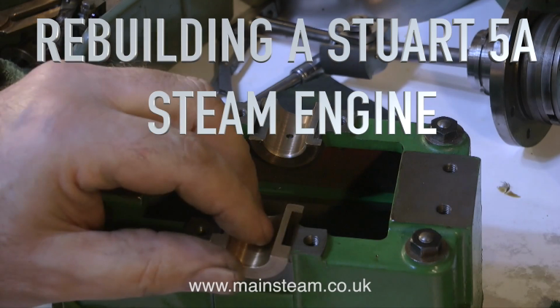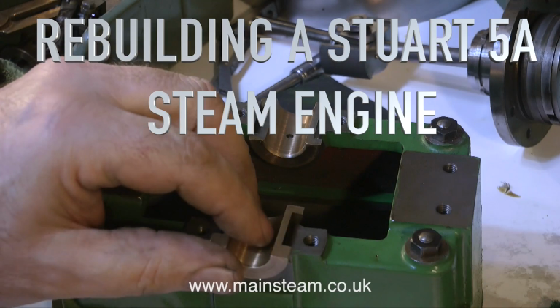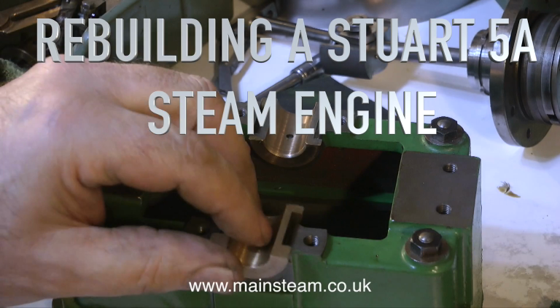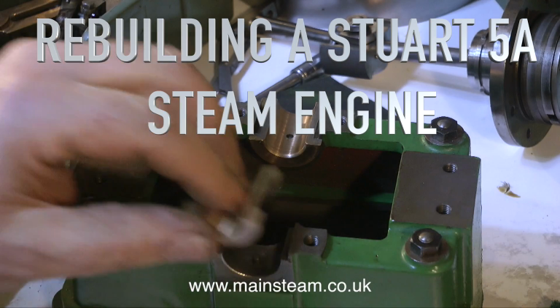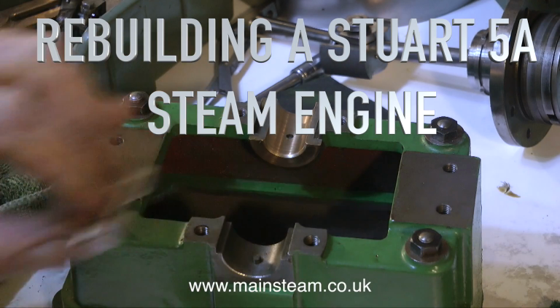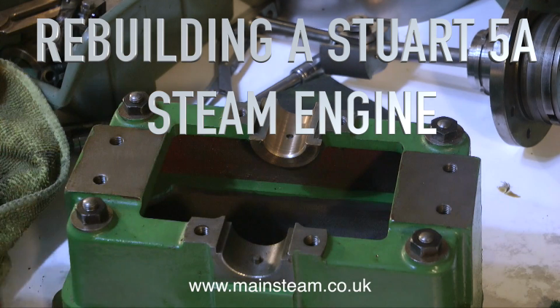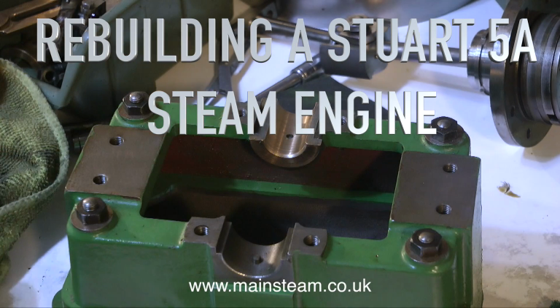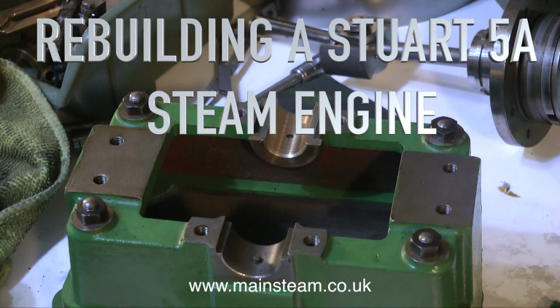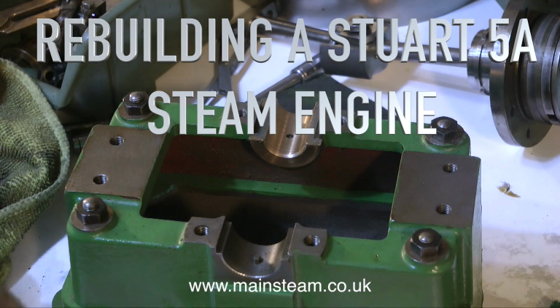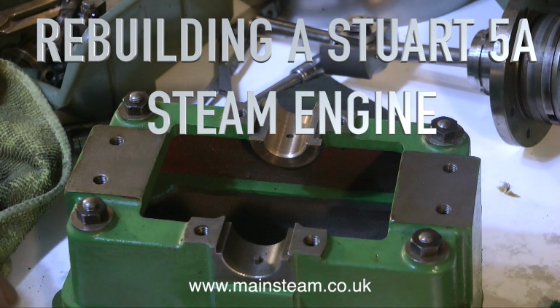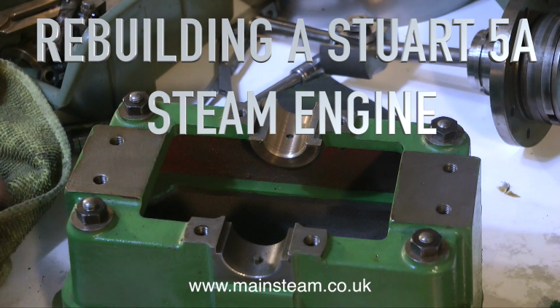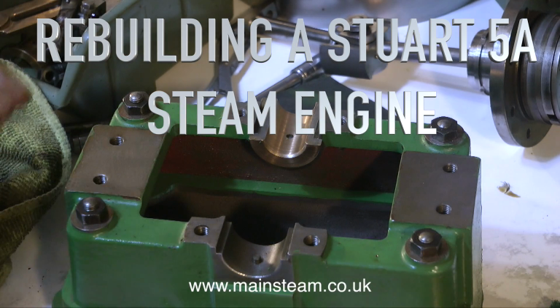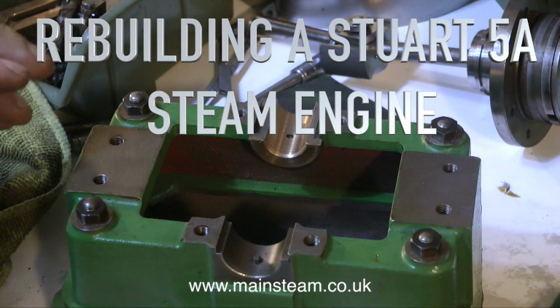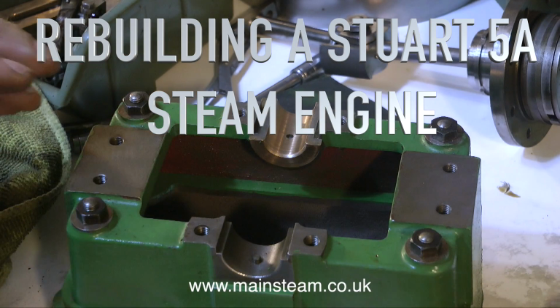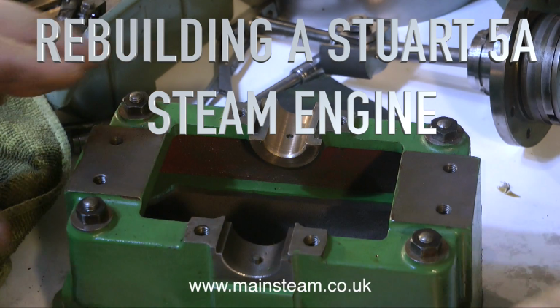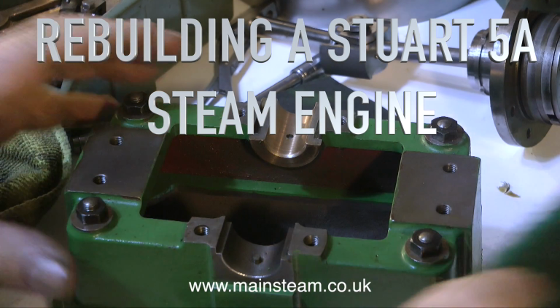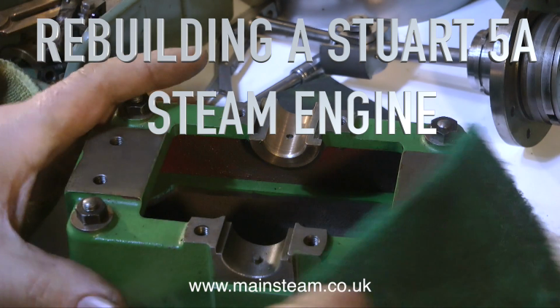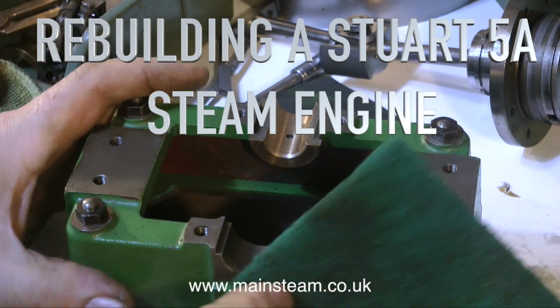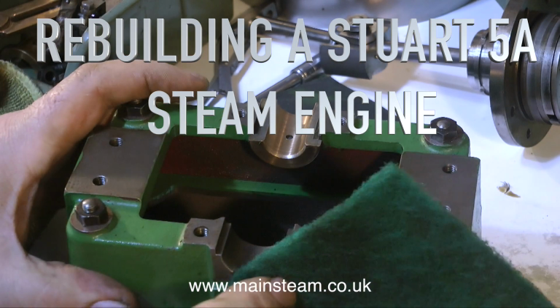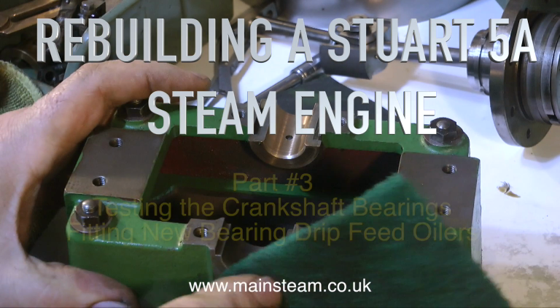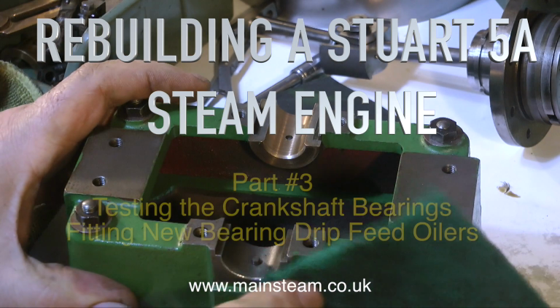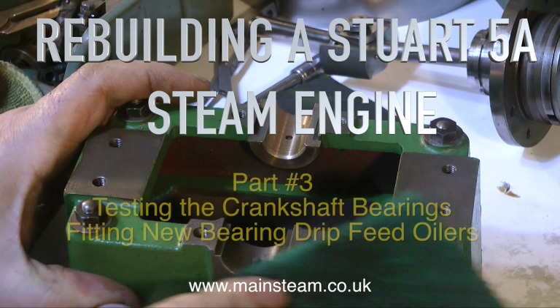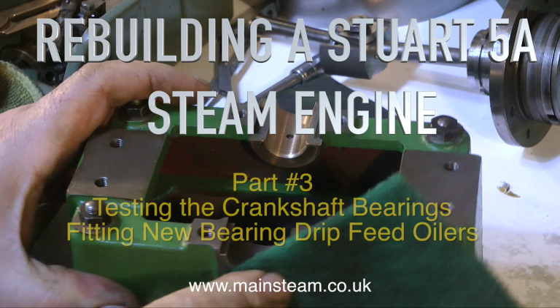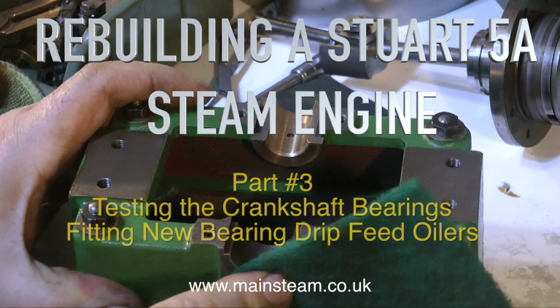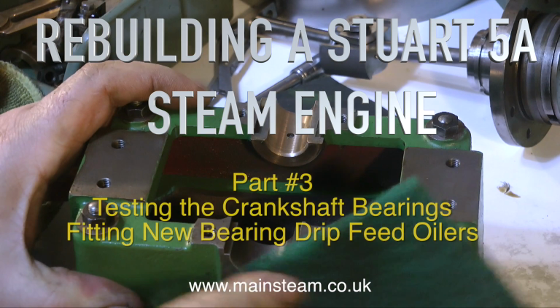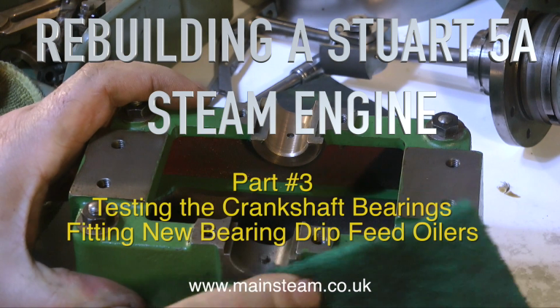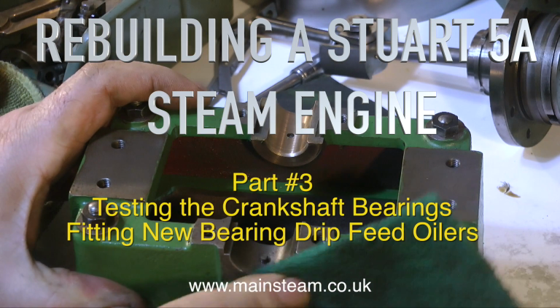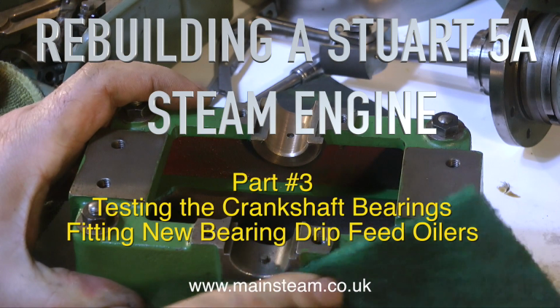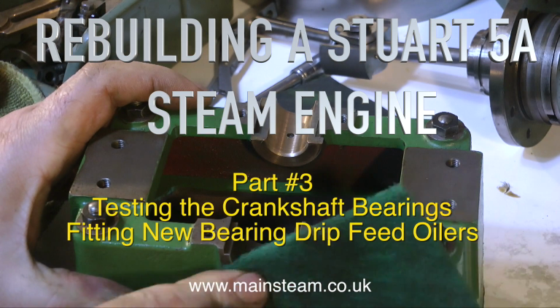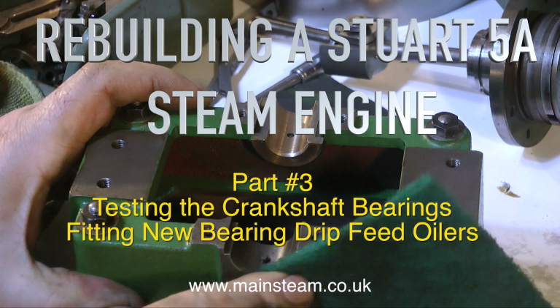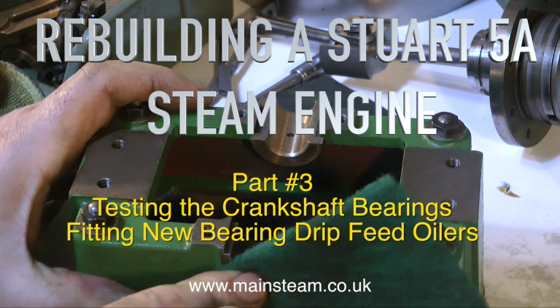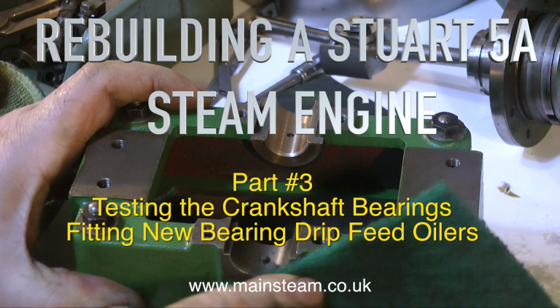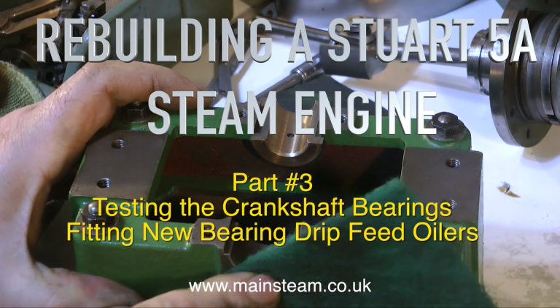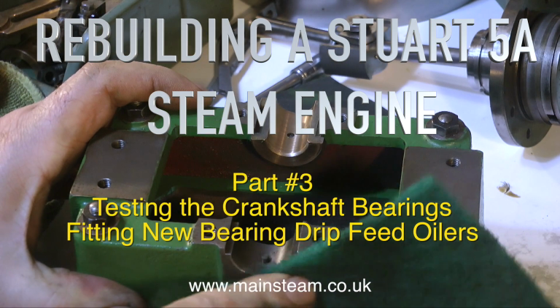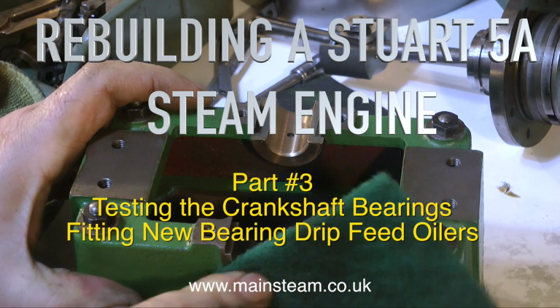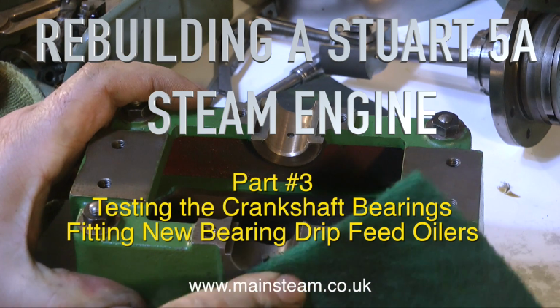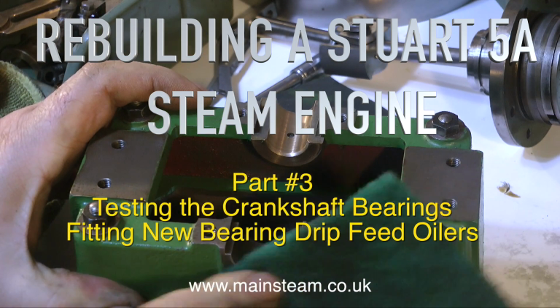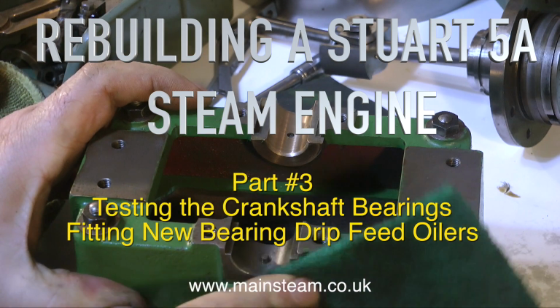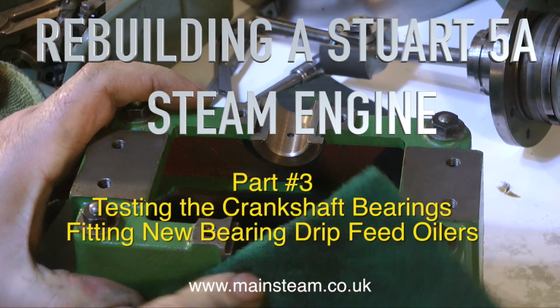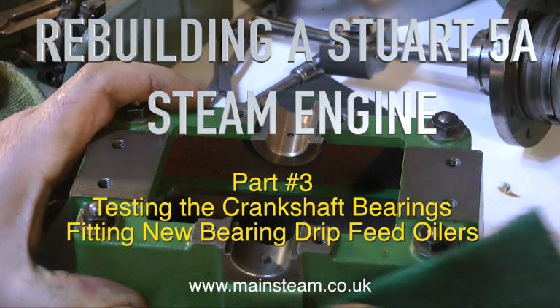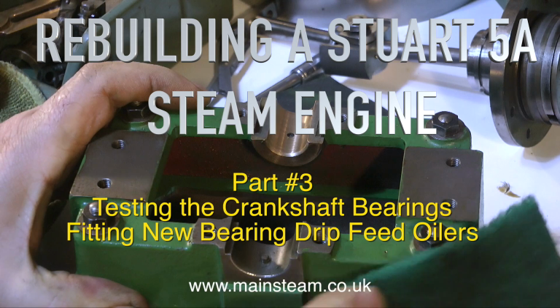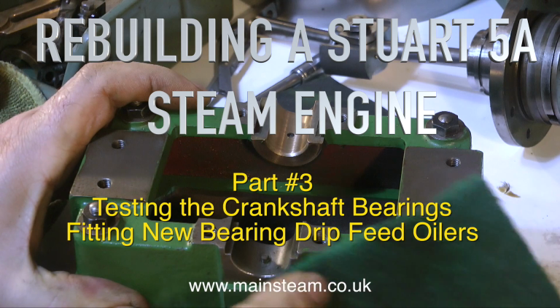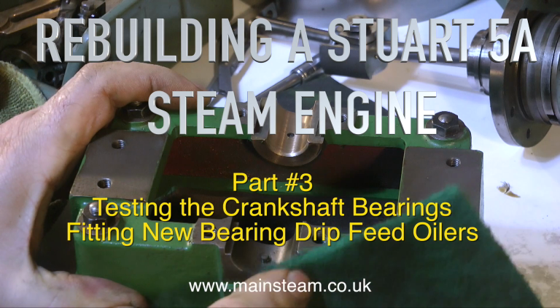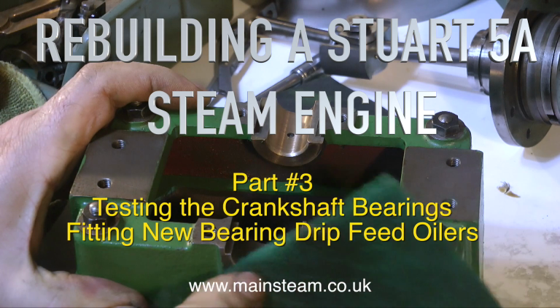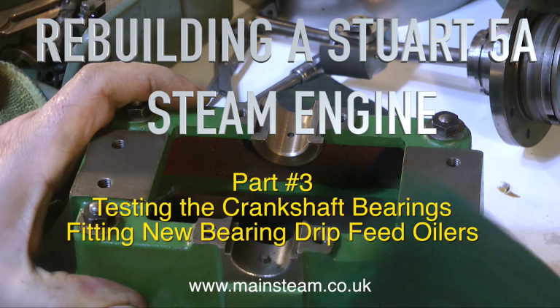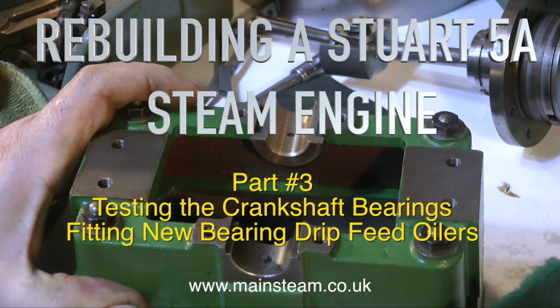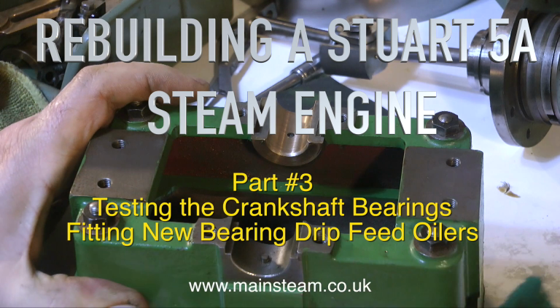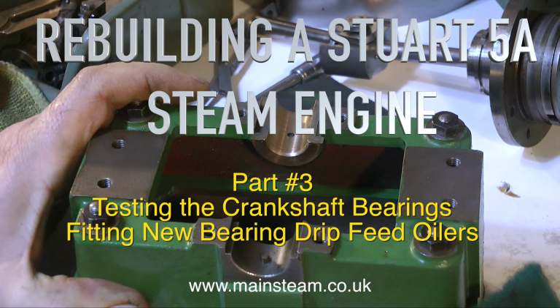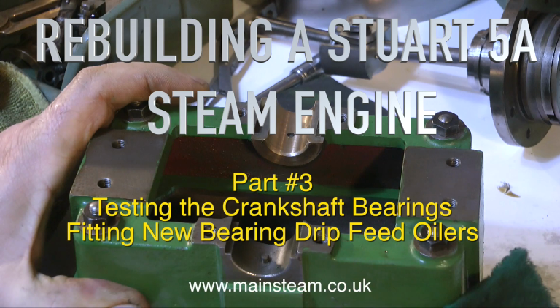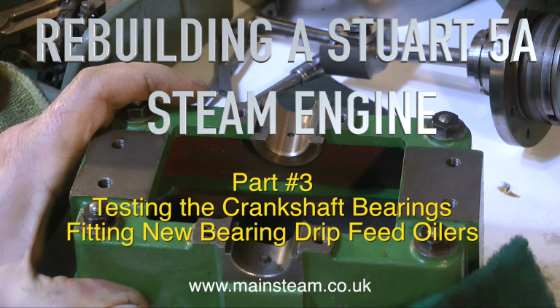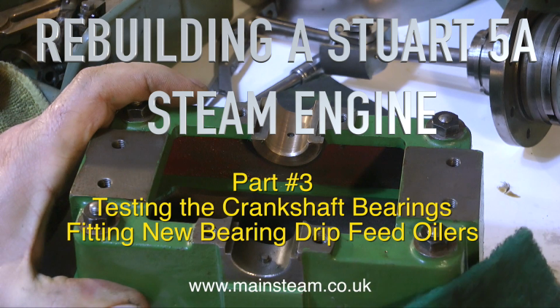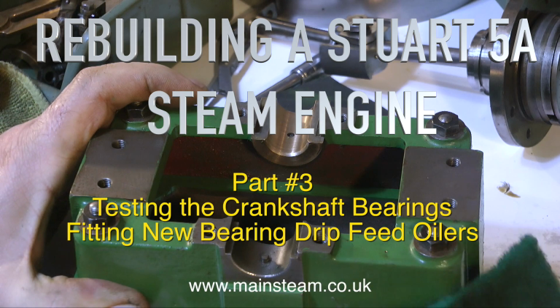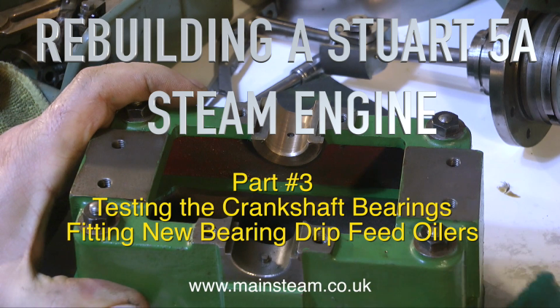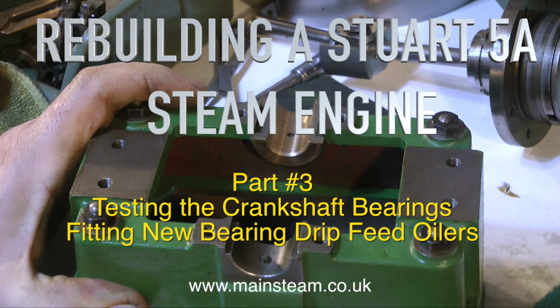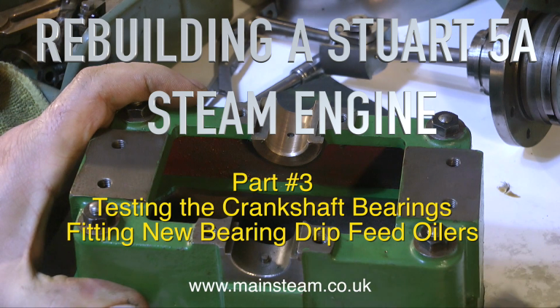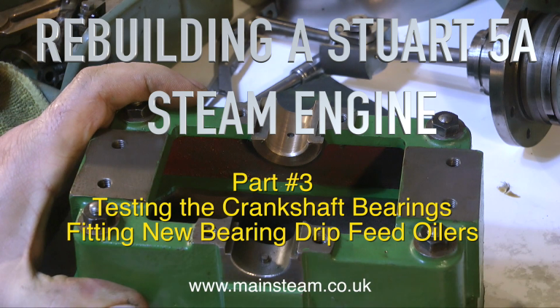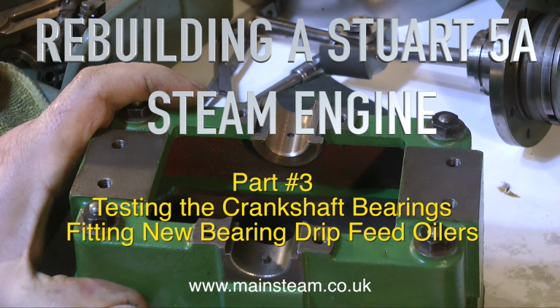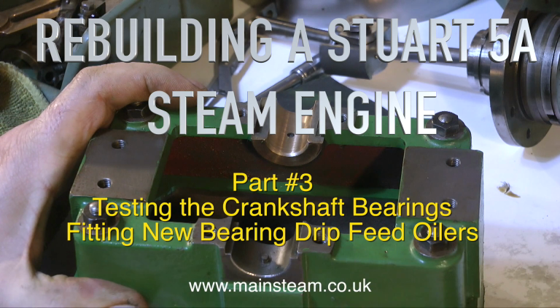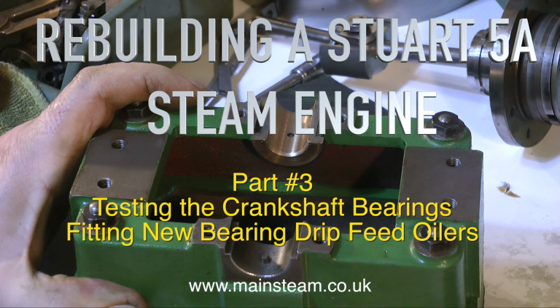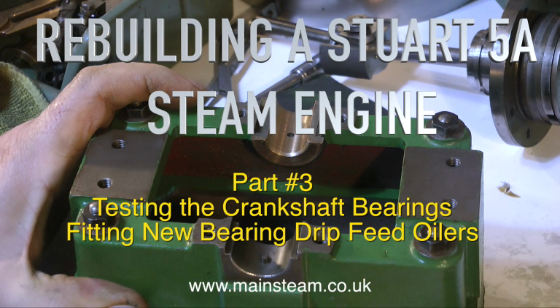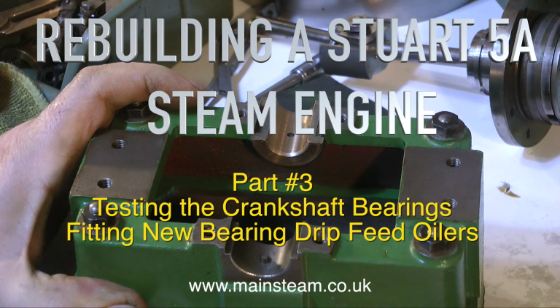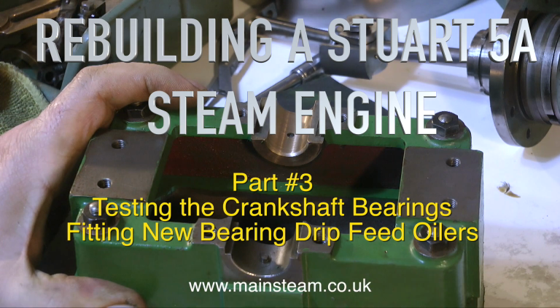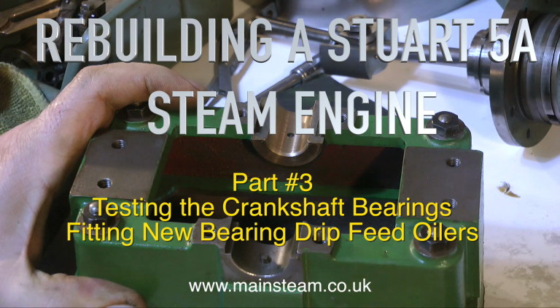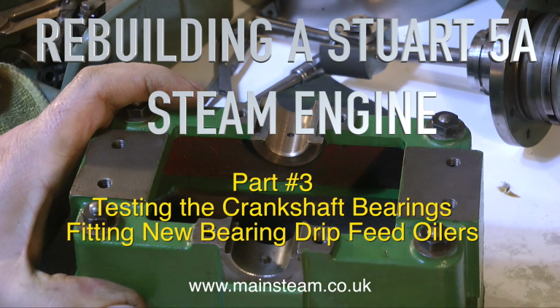Rebuilding a Stuart 5A steam engine, part 3. Testing the crankshaft bearings and fitting new bearing drip feed oilers.